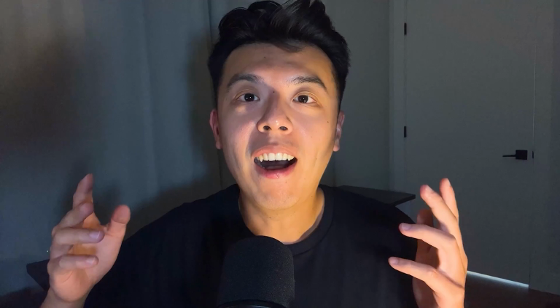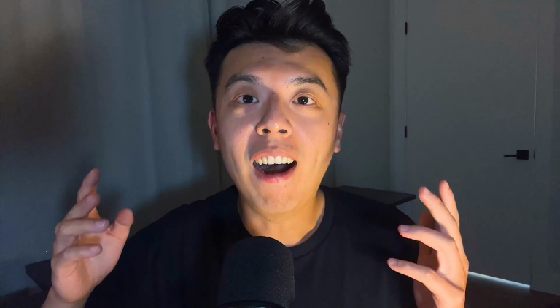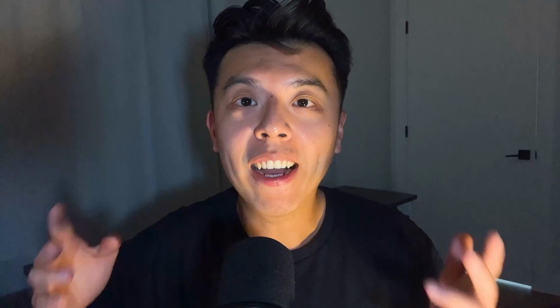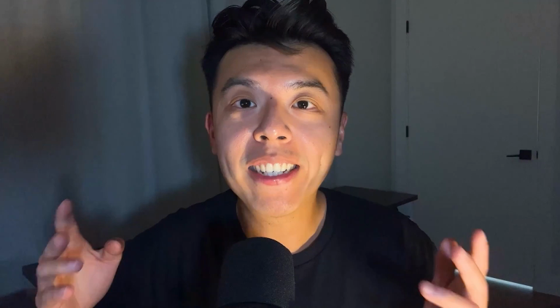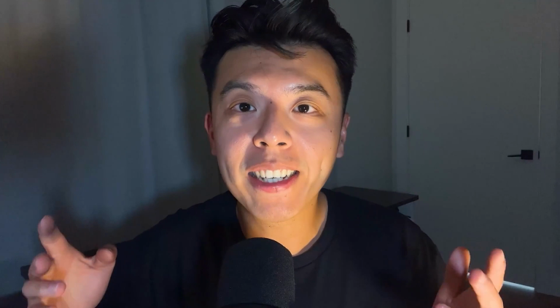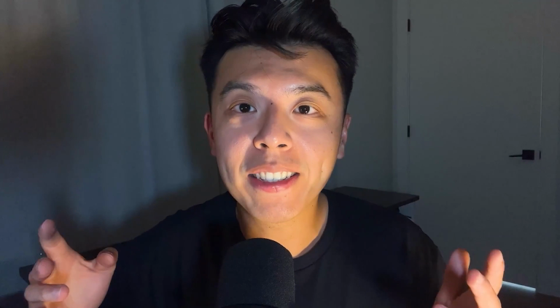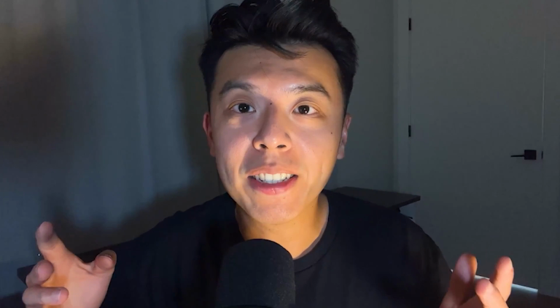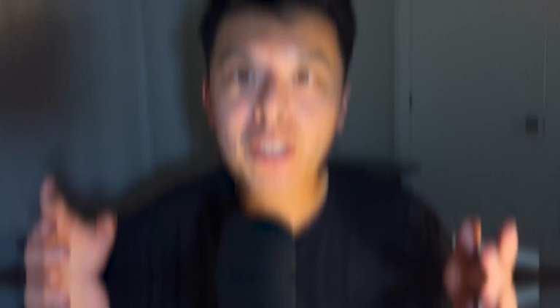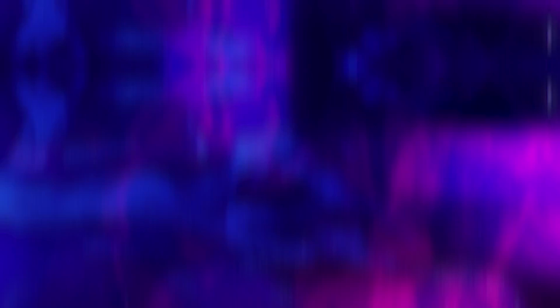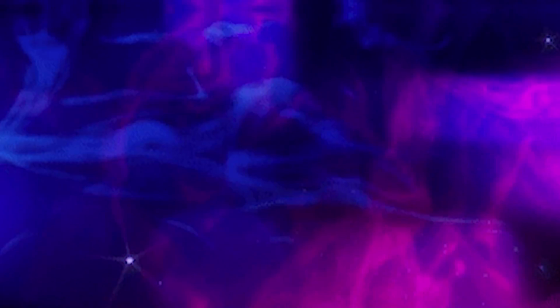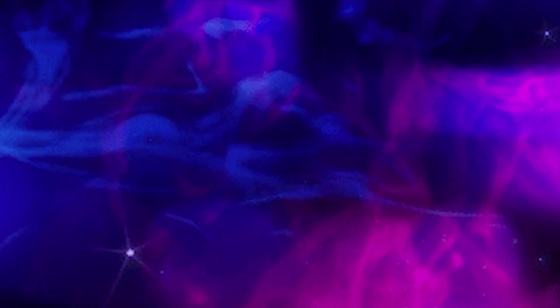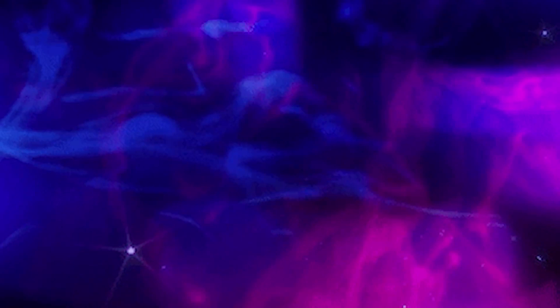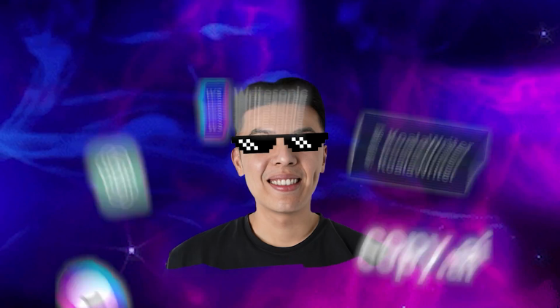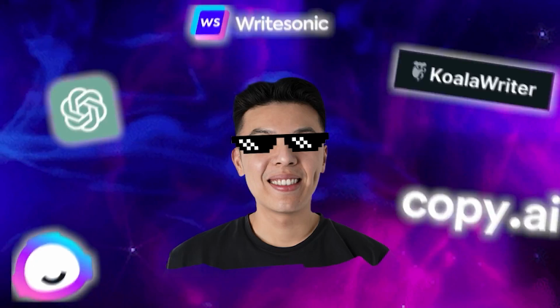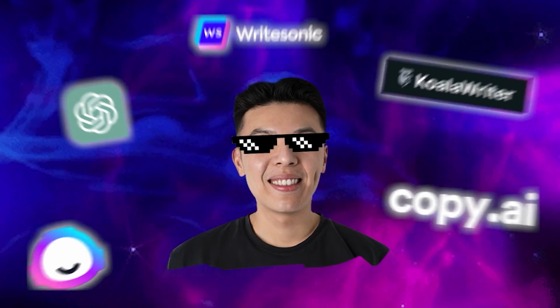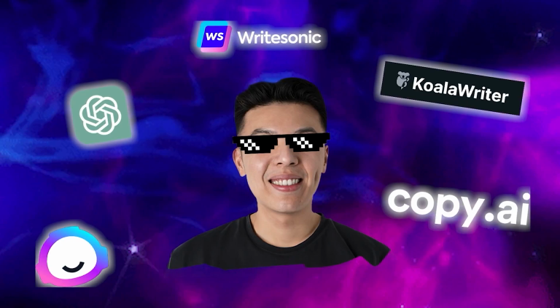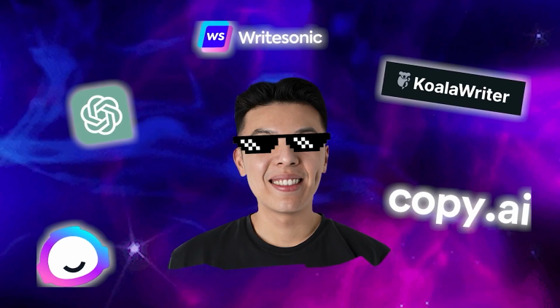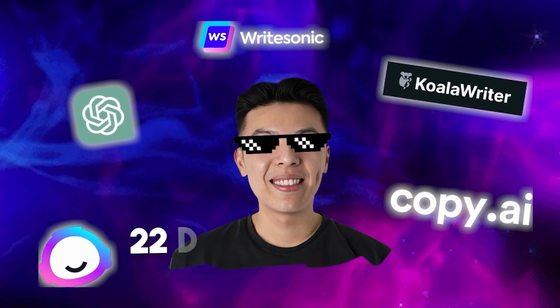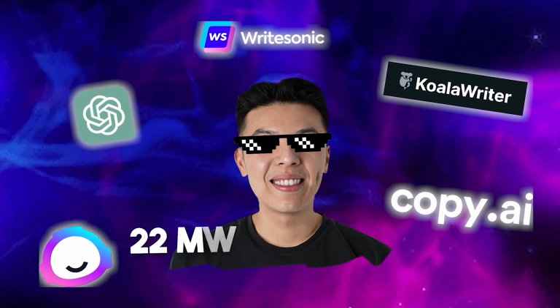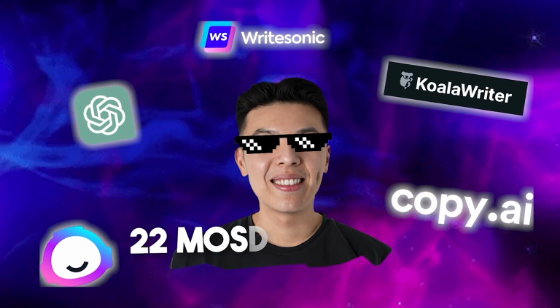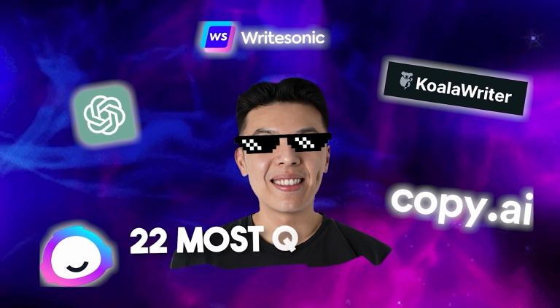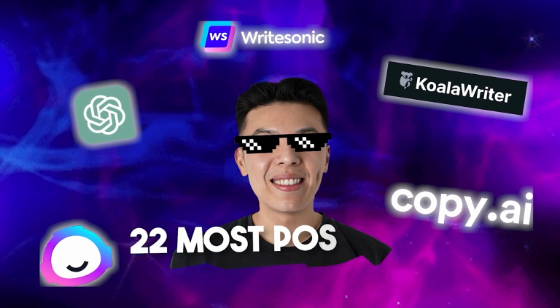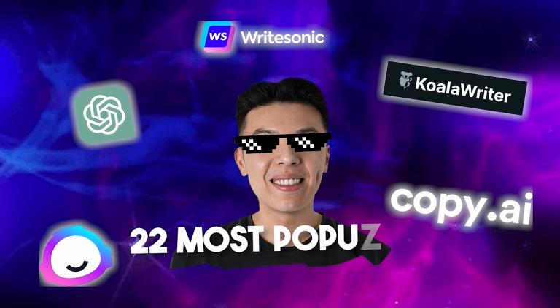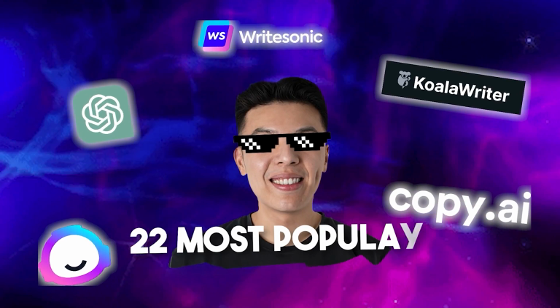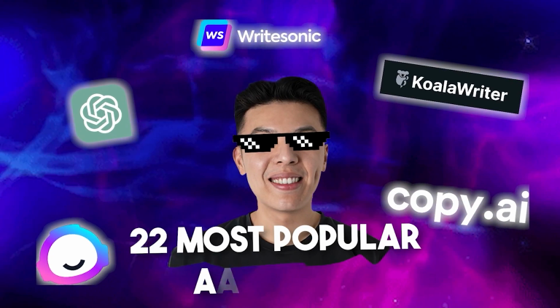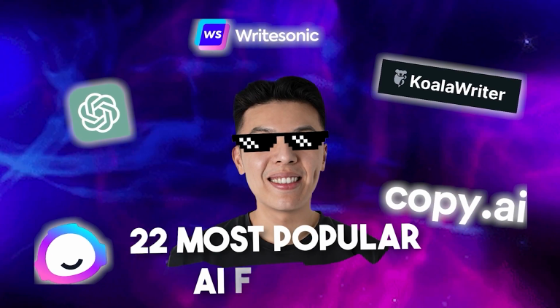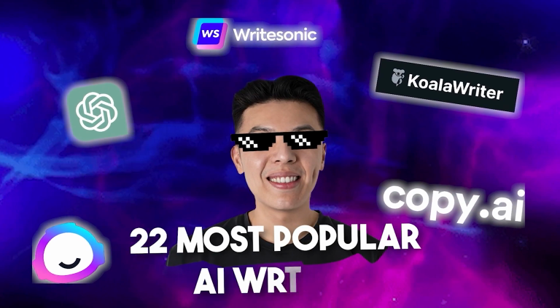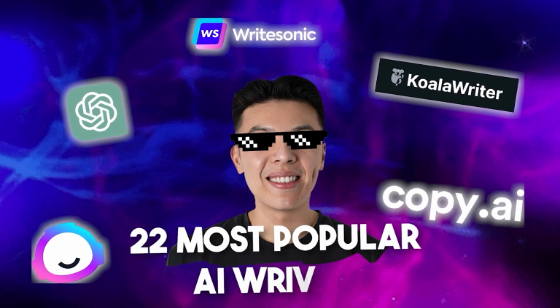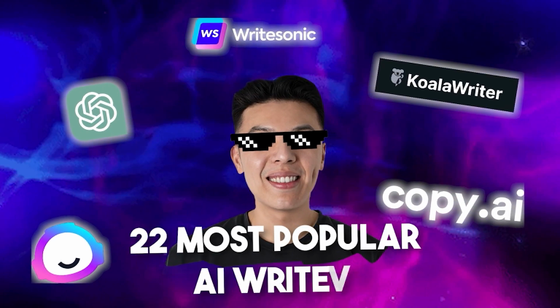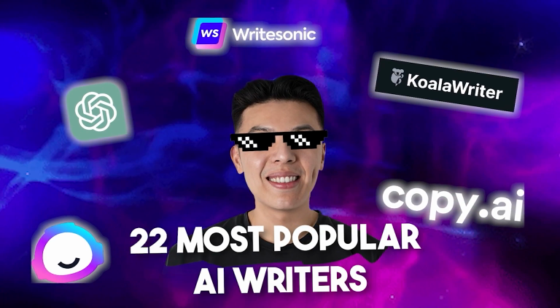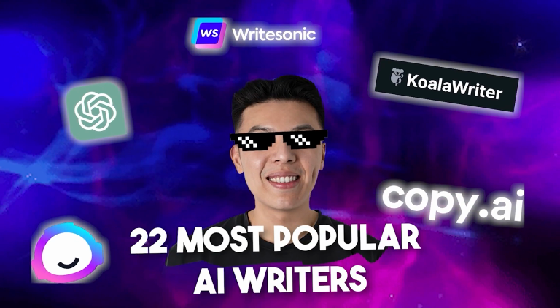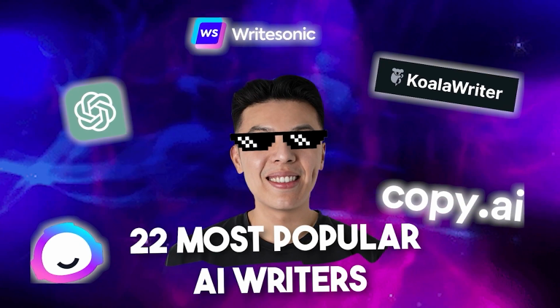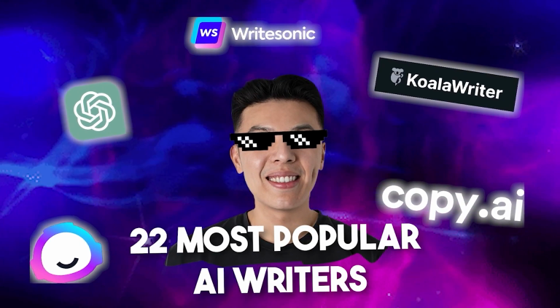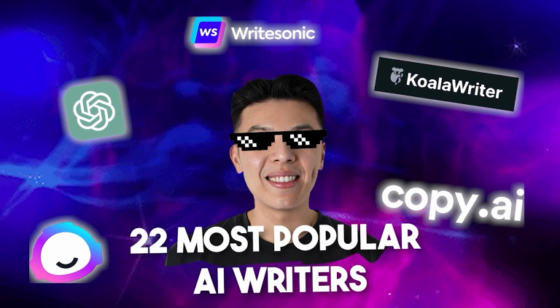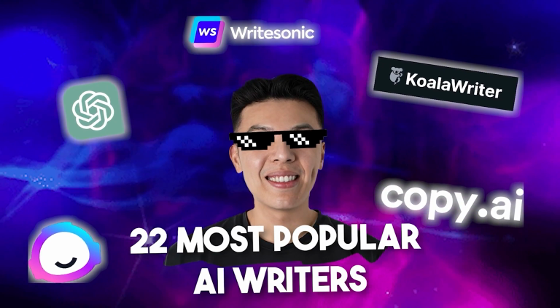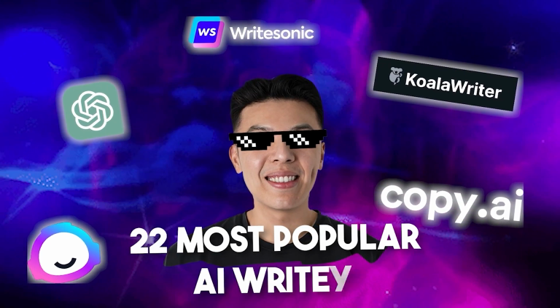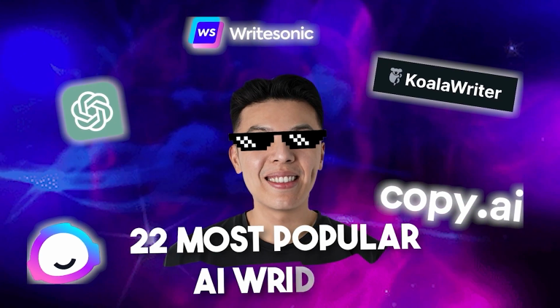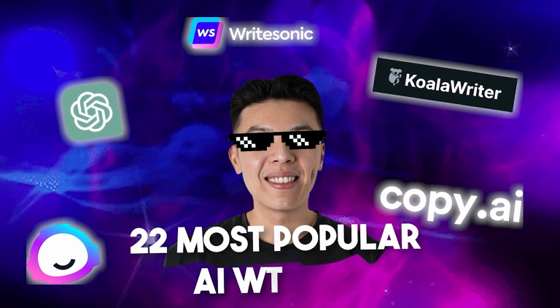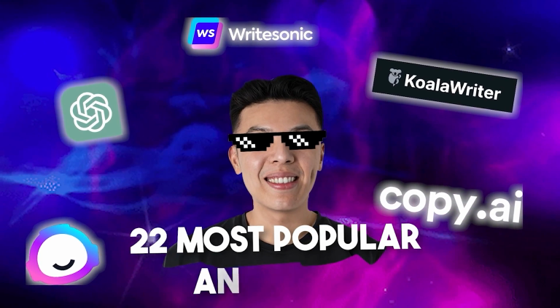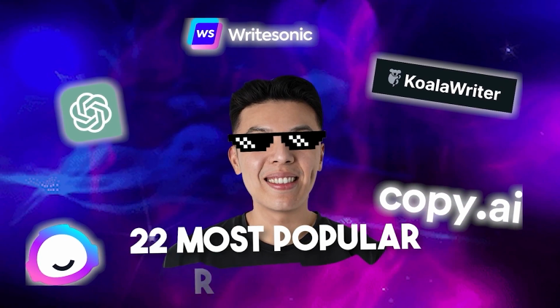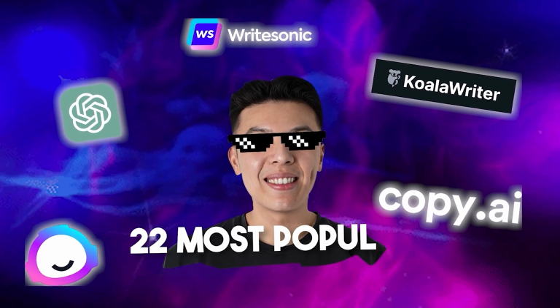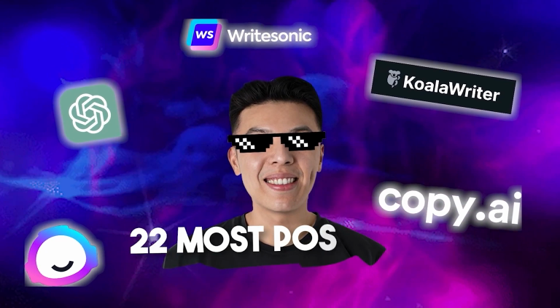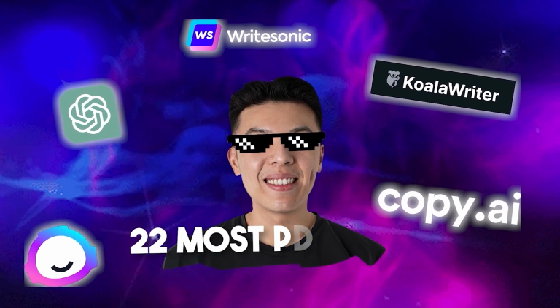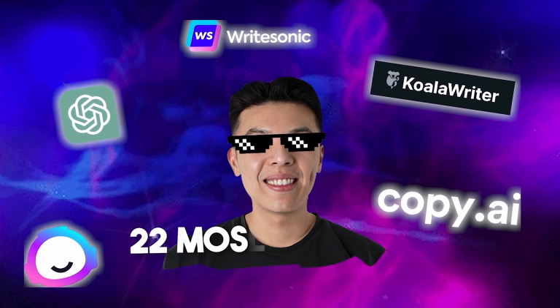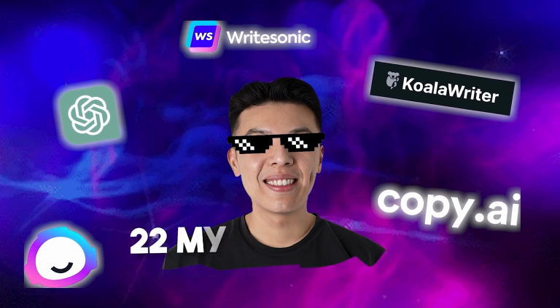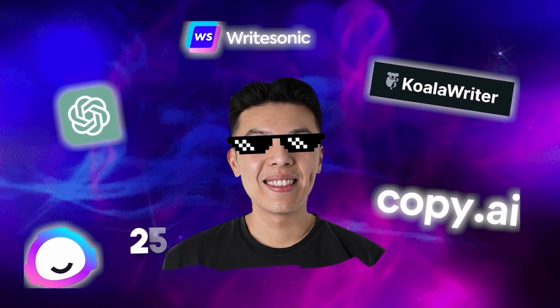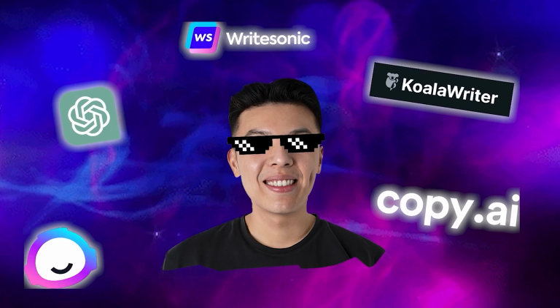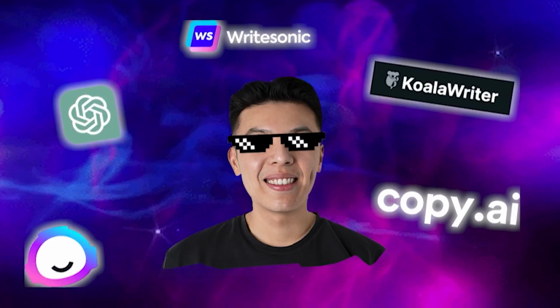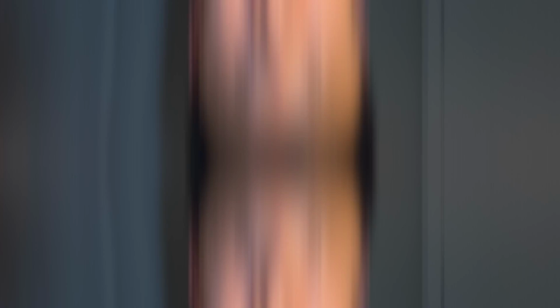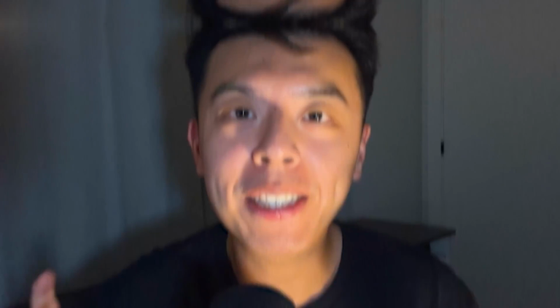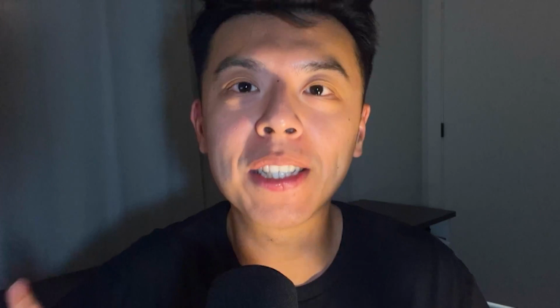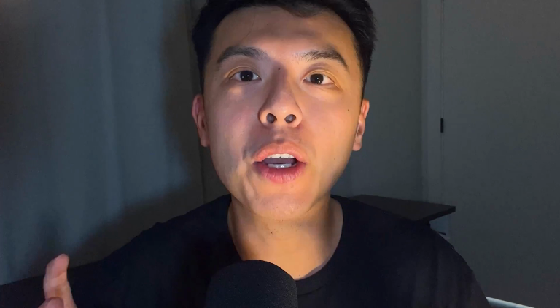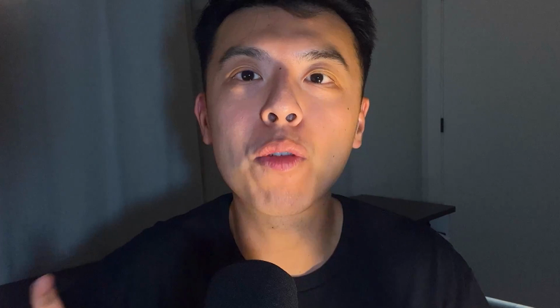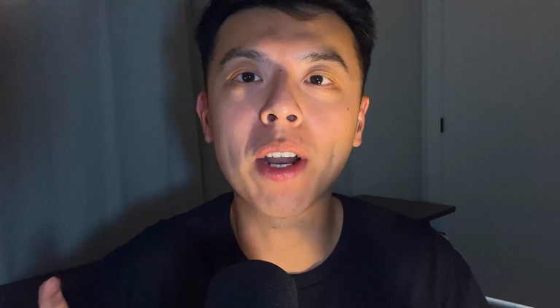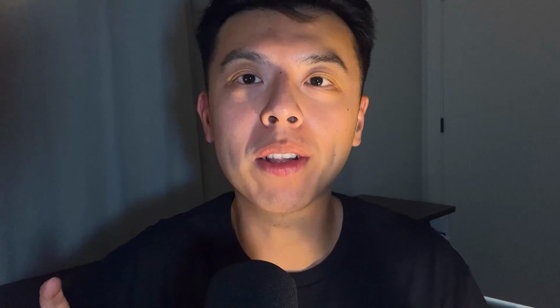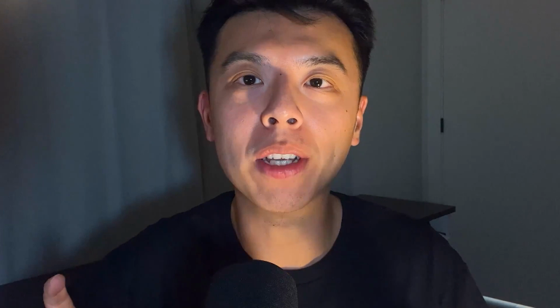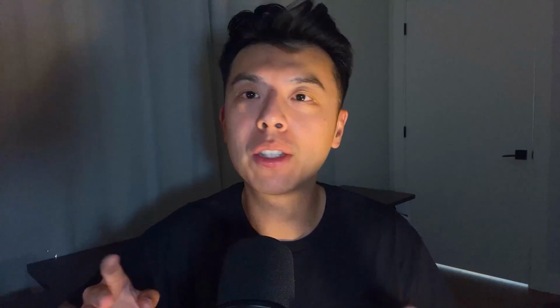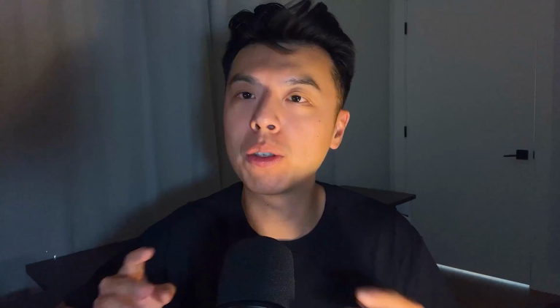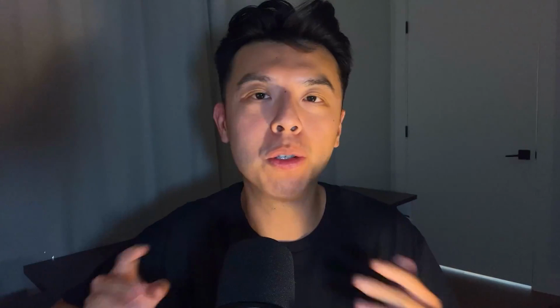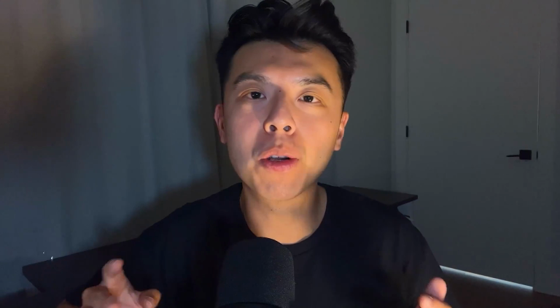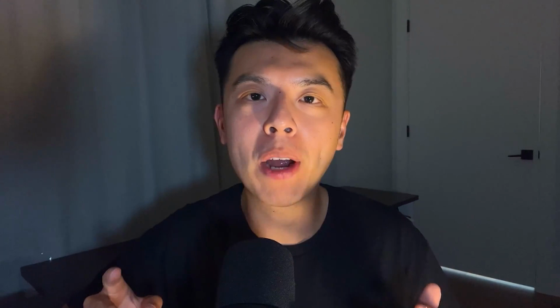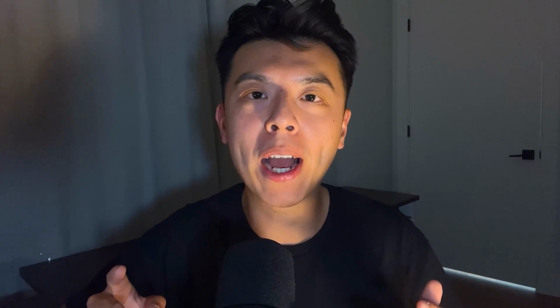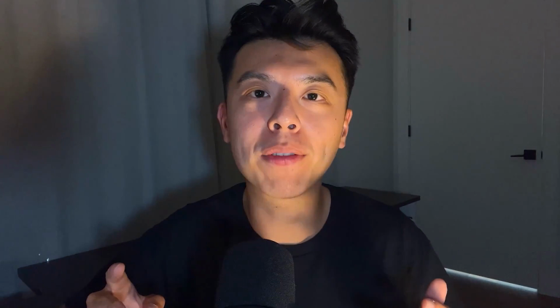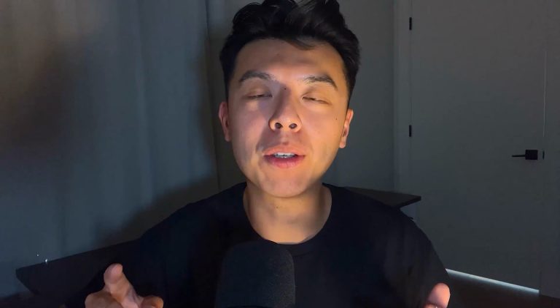I tested 22 of the most popular AI writers to see which one is the most SEO friendly, so you don't have to.